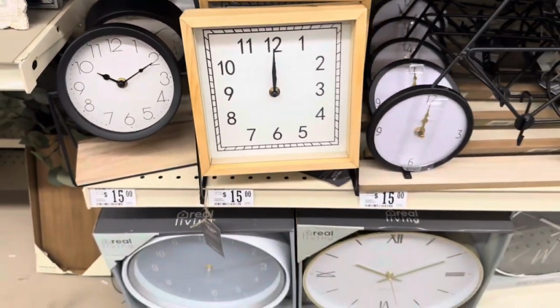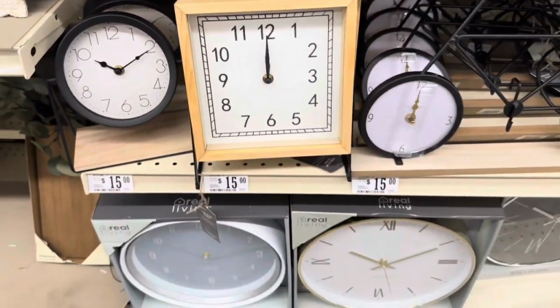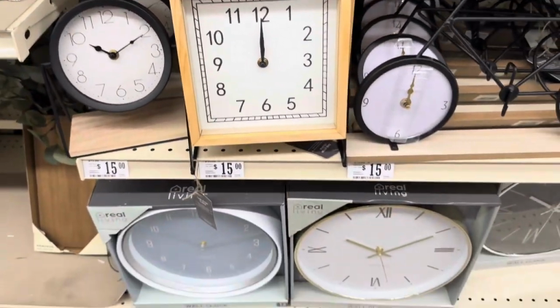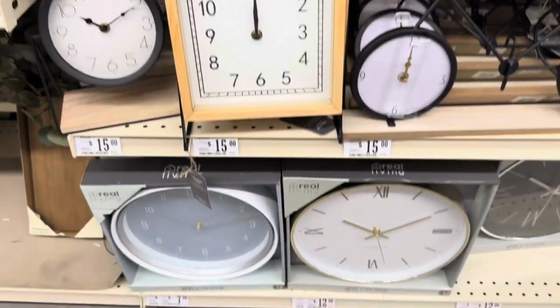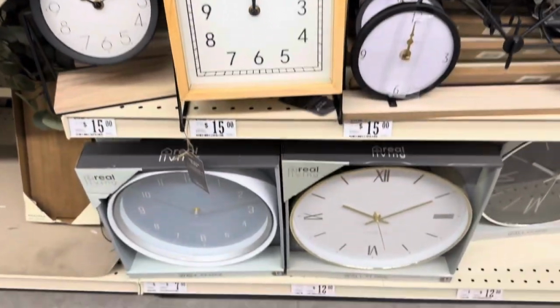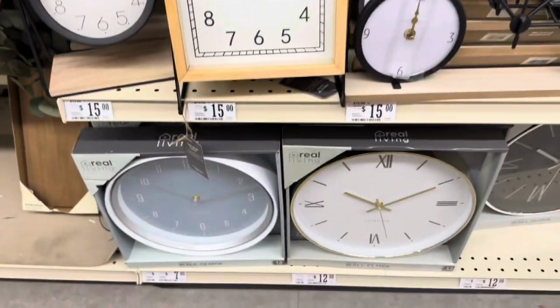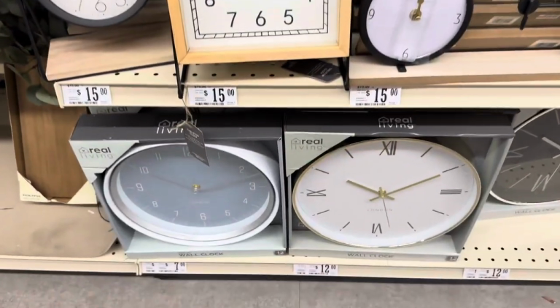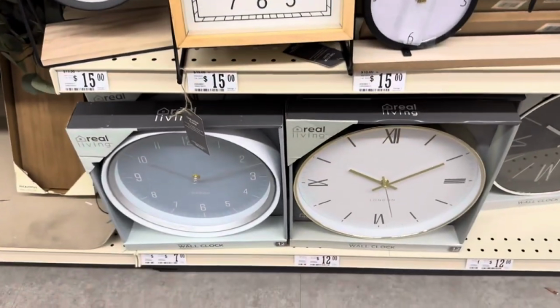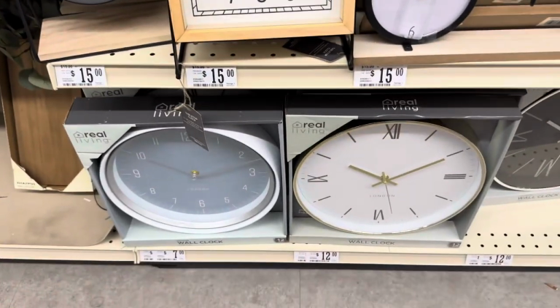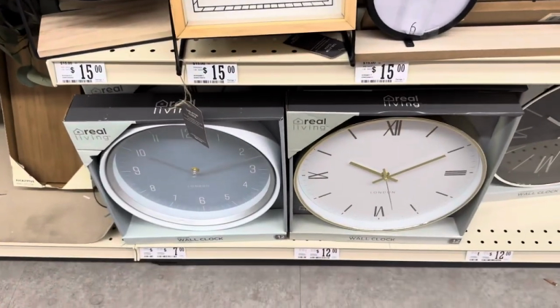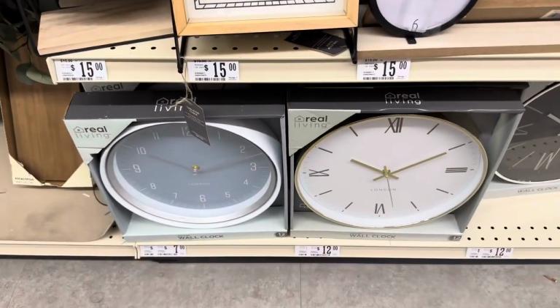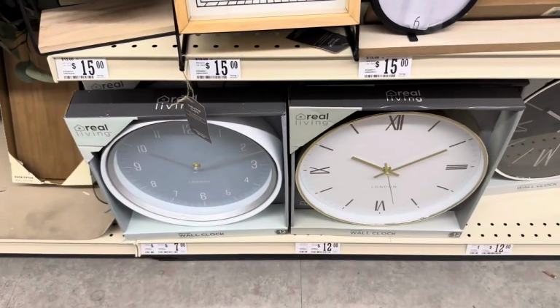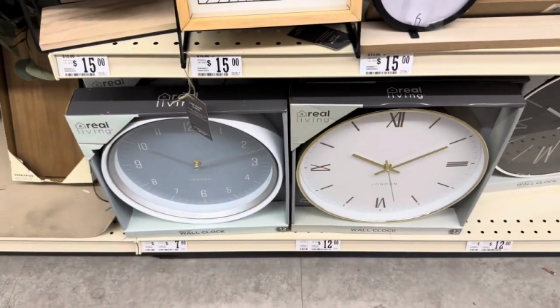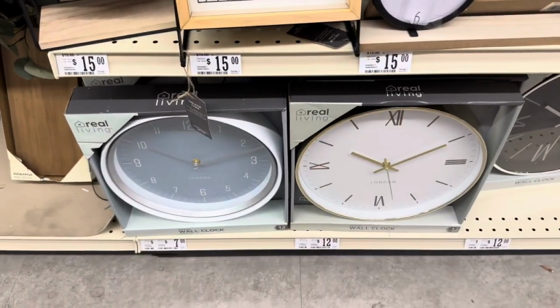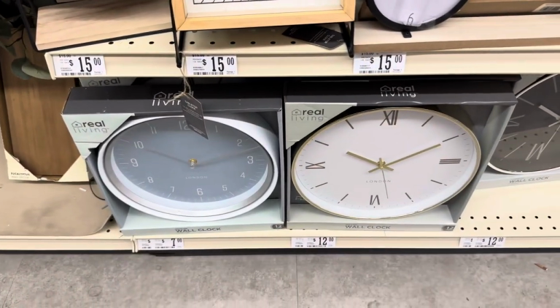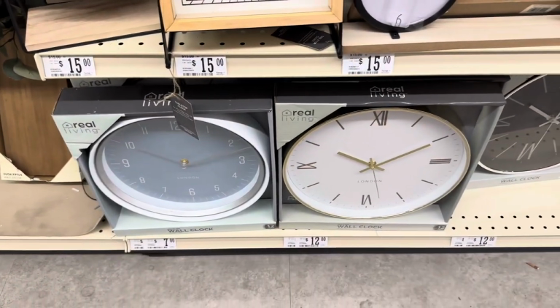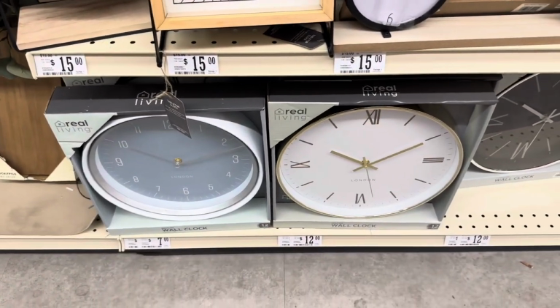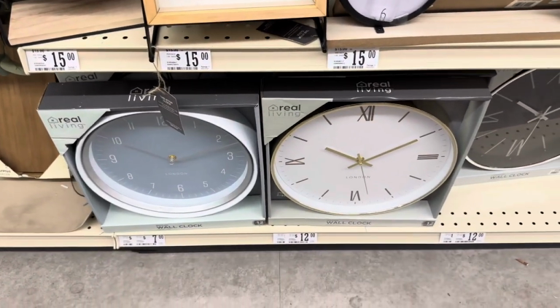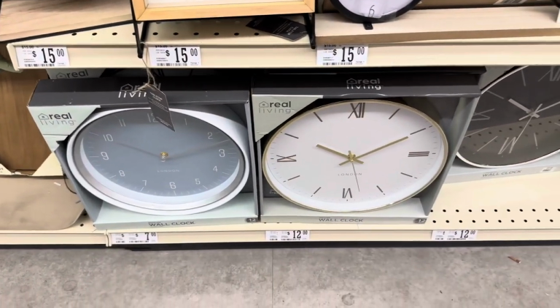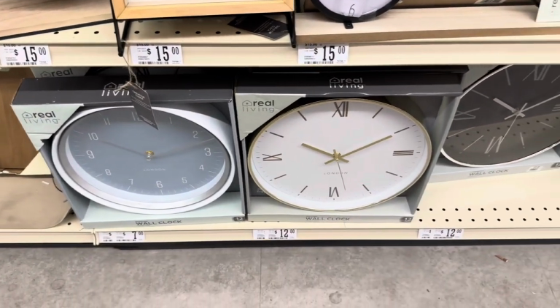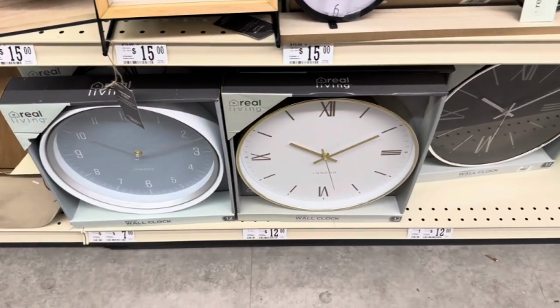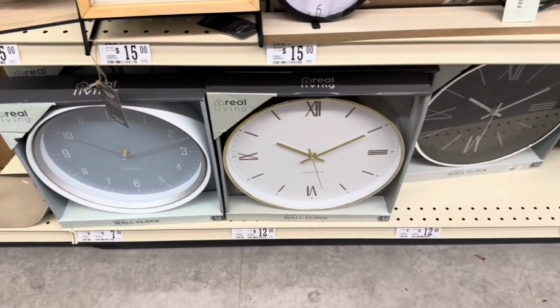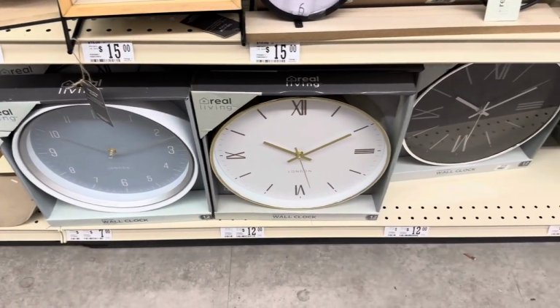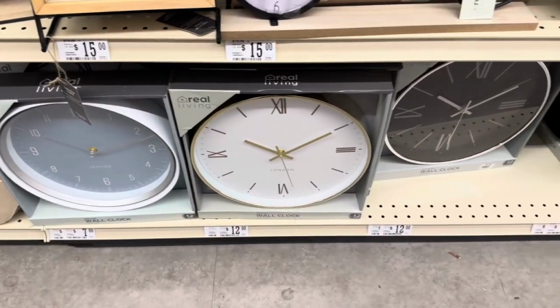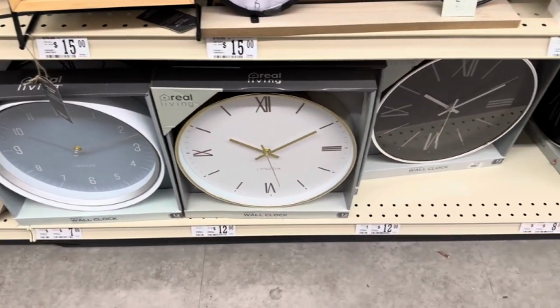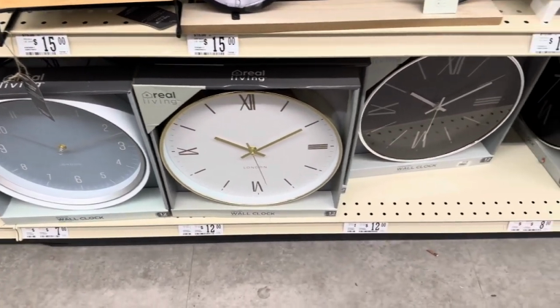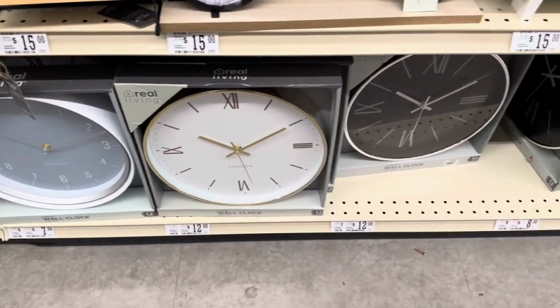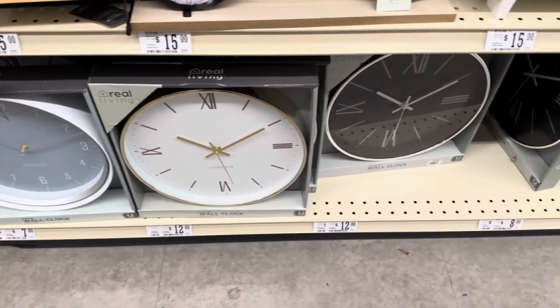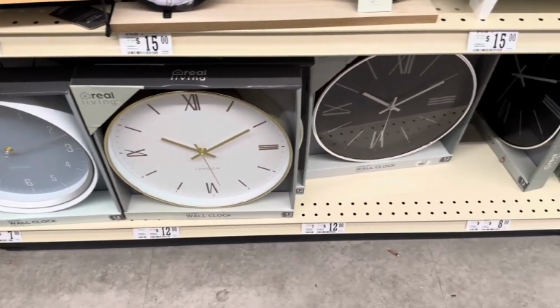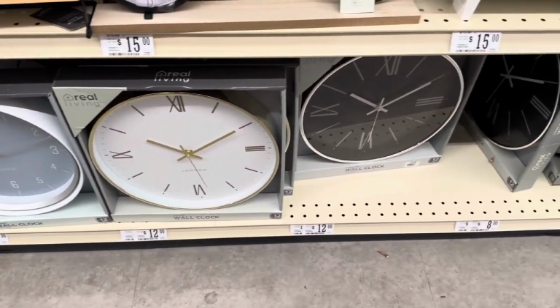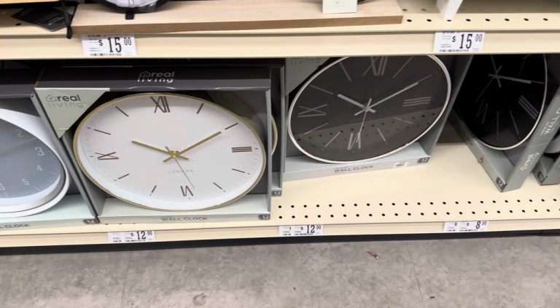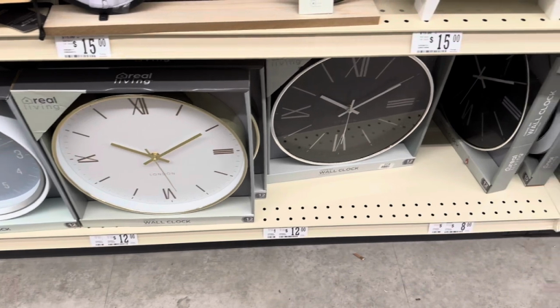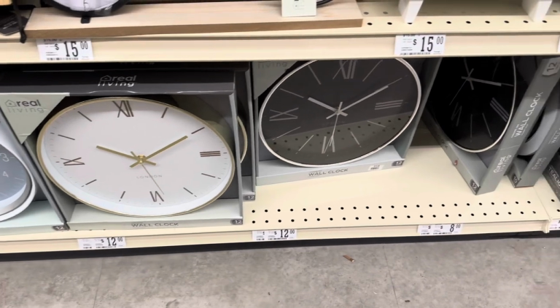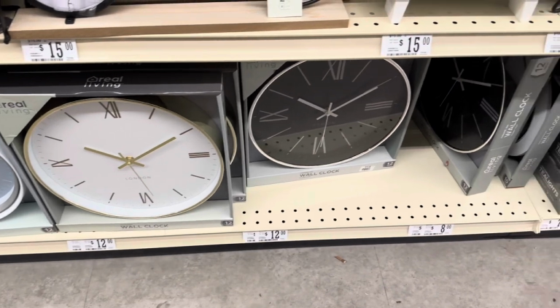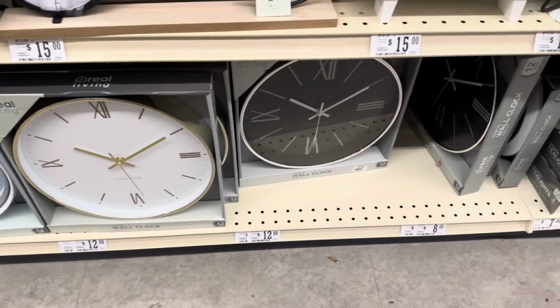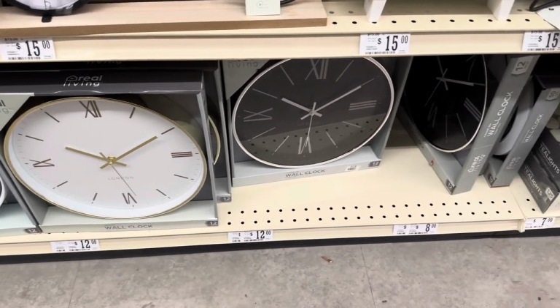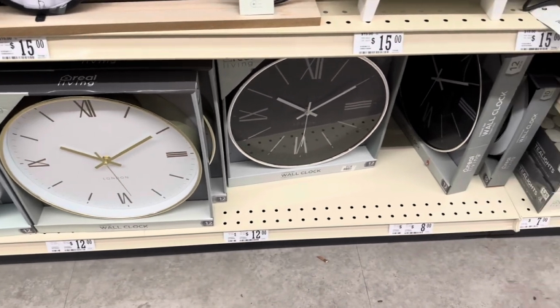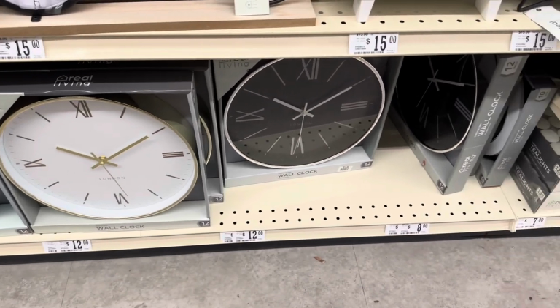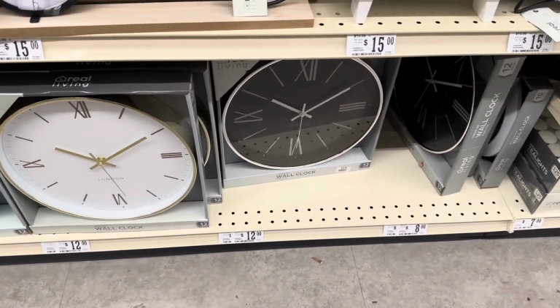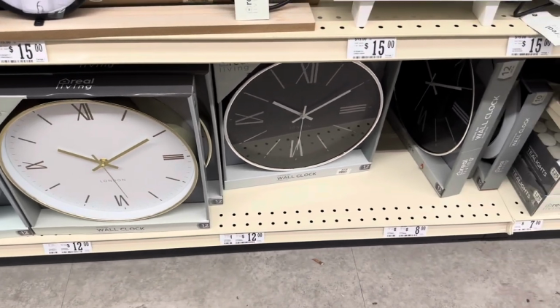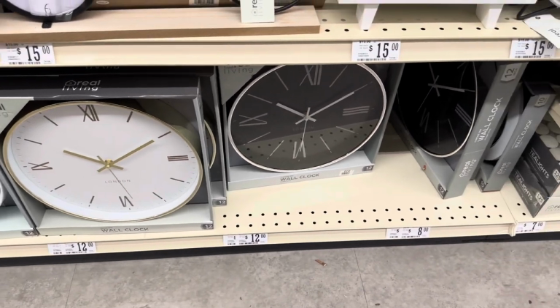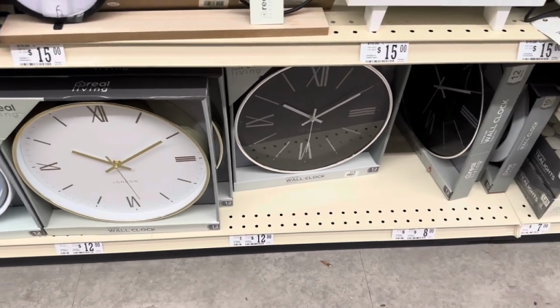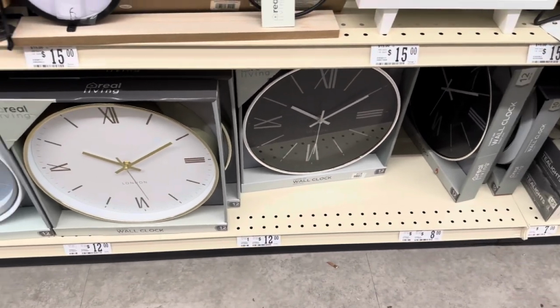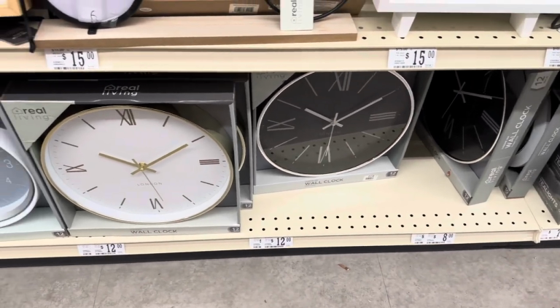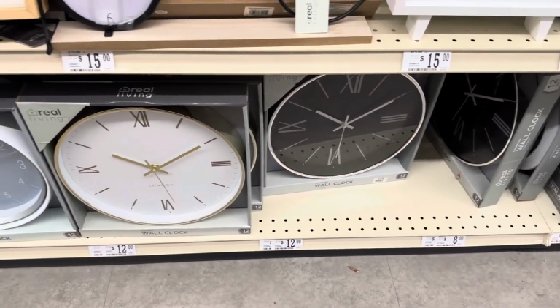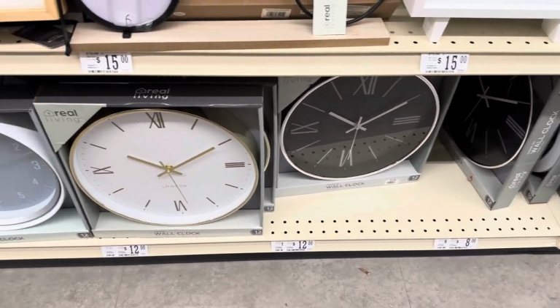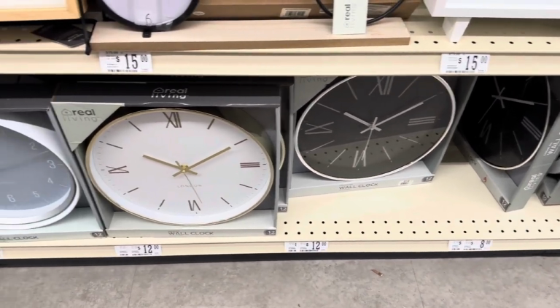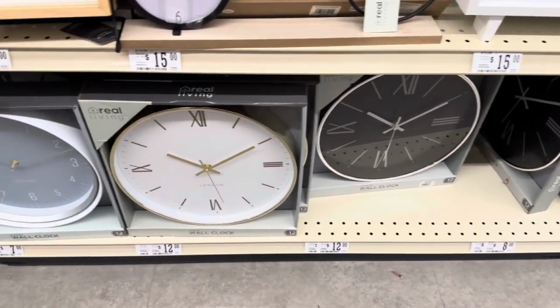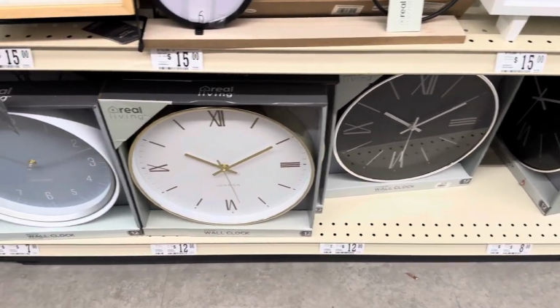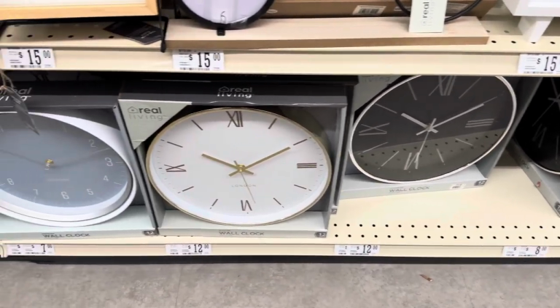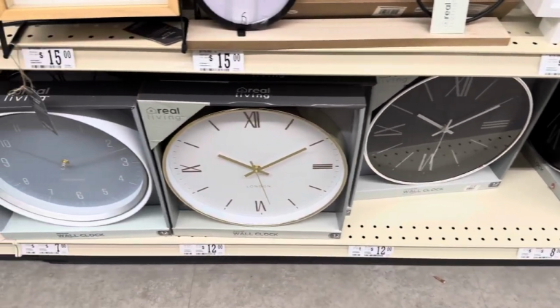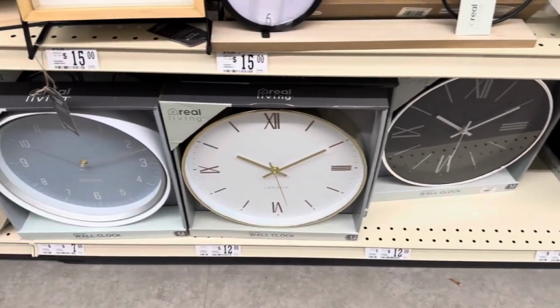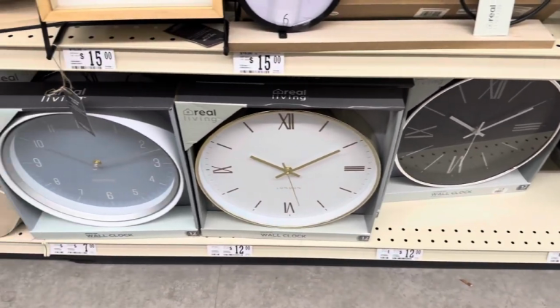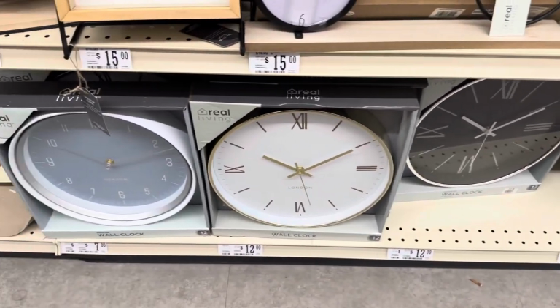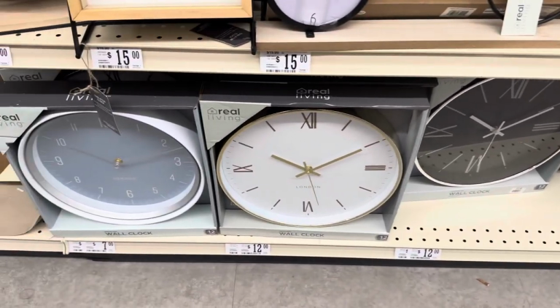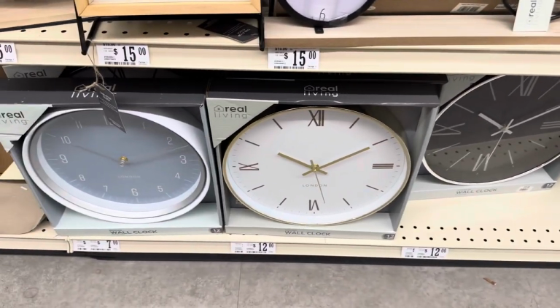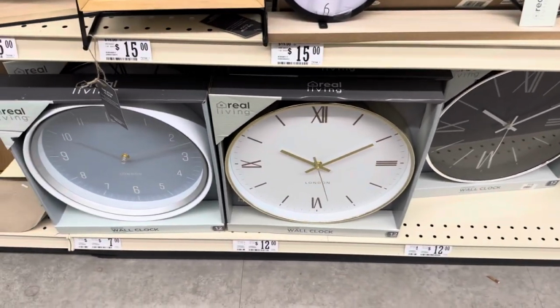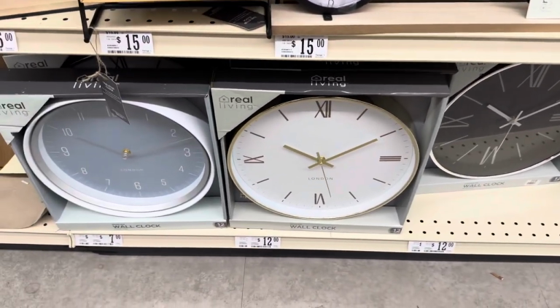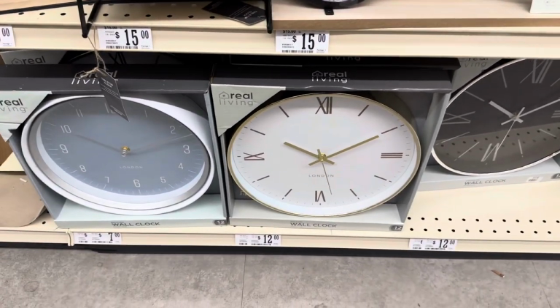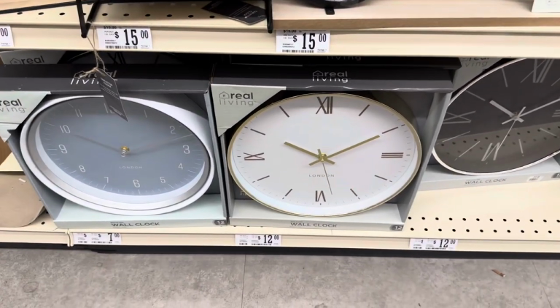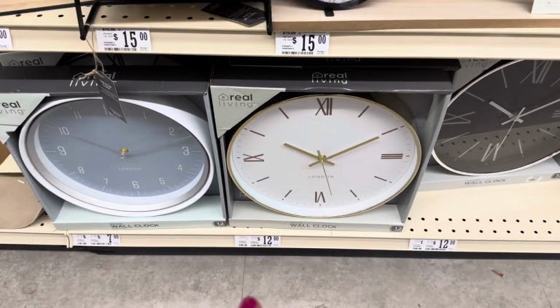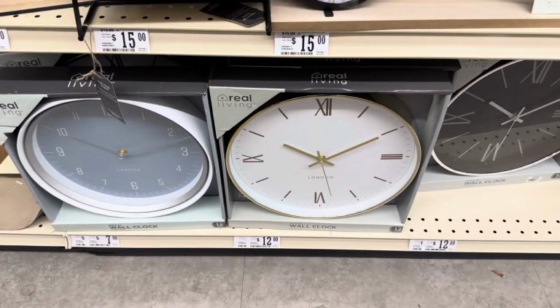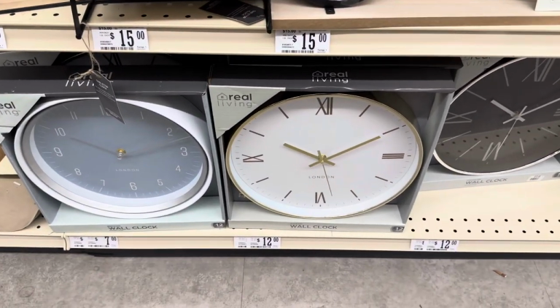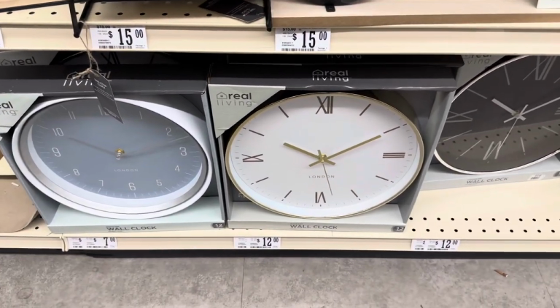Now these at the bottom by Real Living as well — they are $12. I like that gold — that's cute.